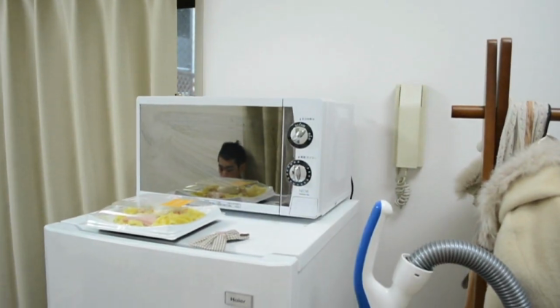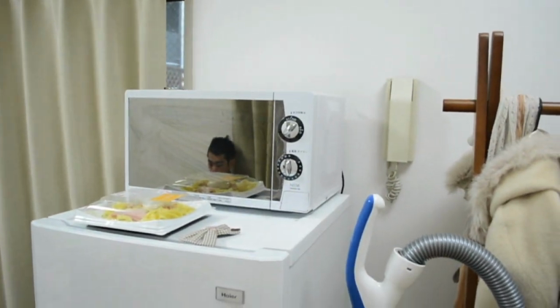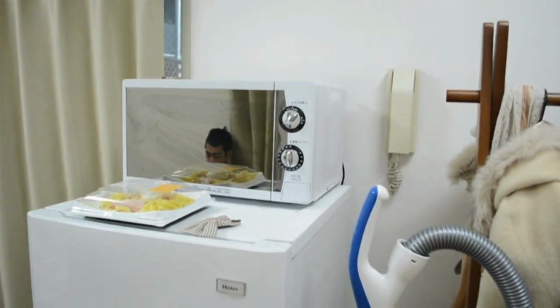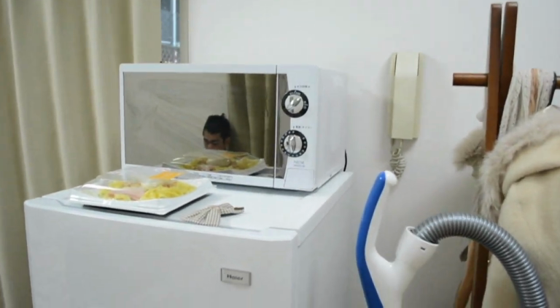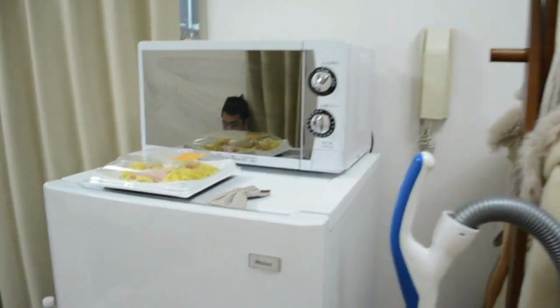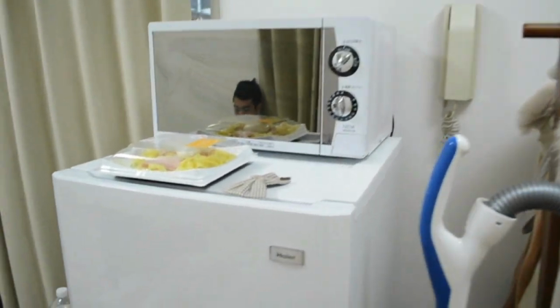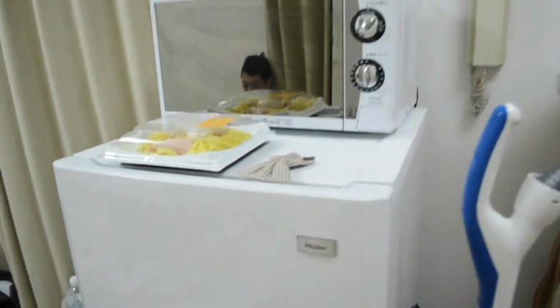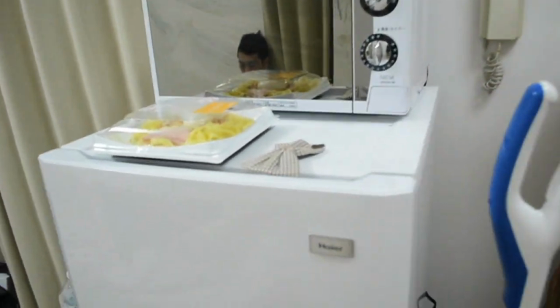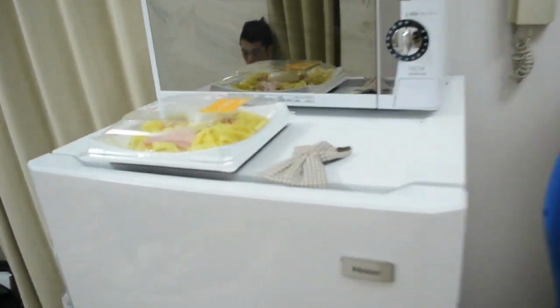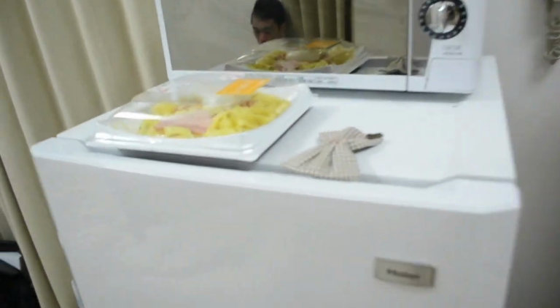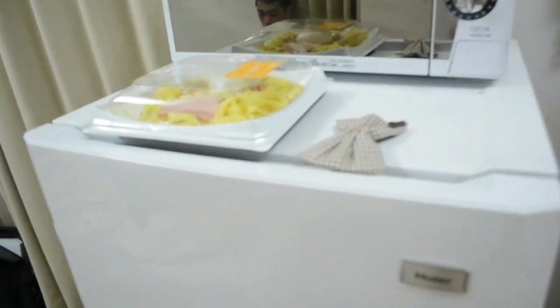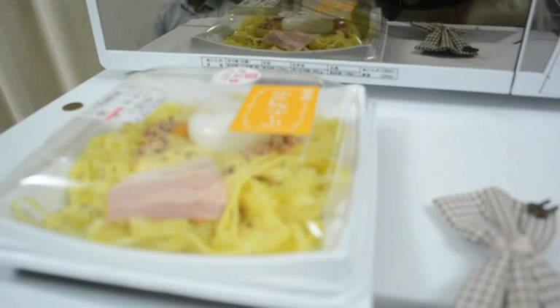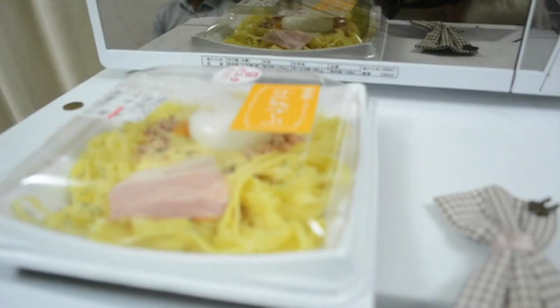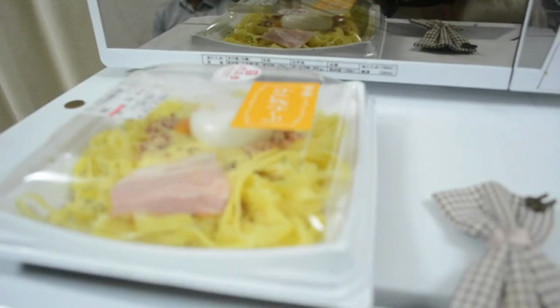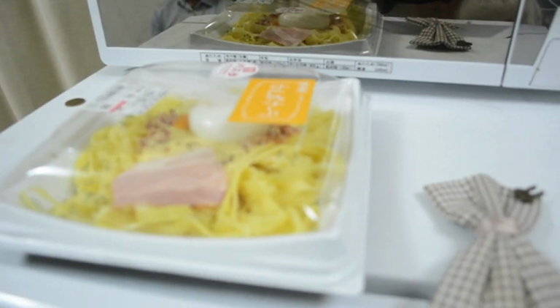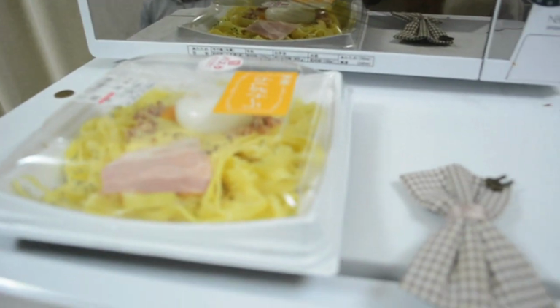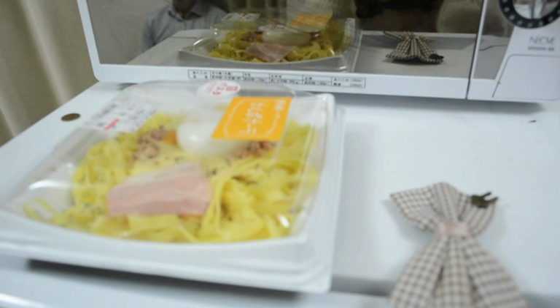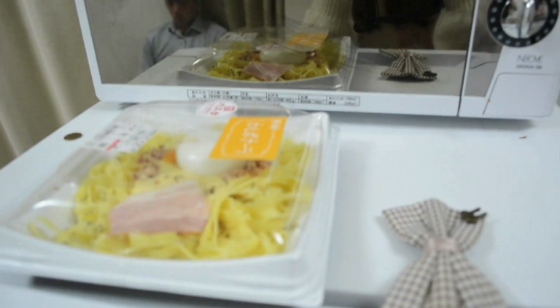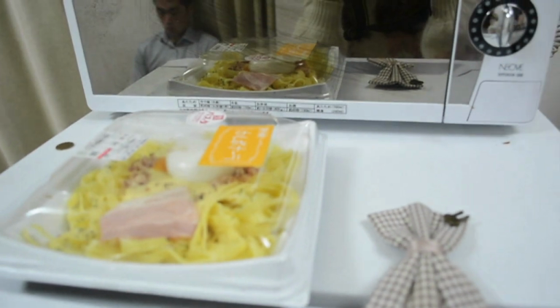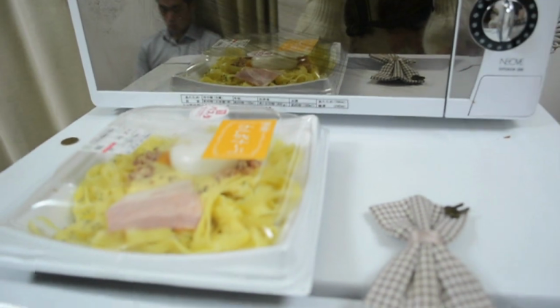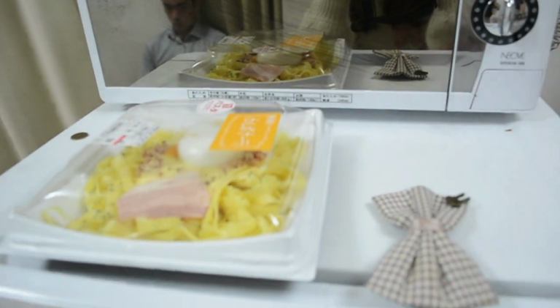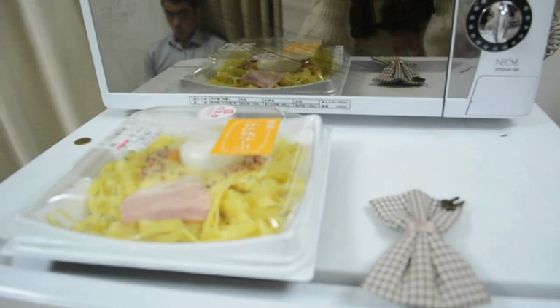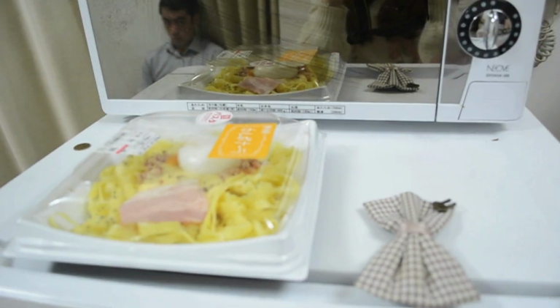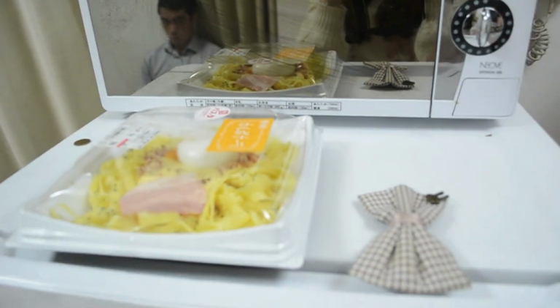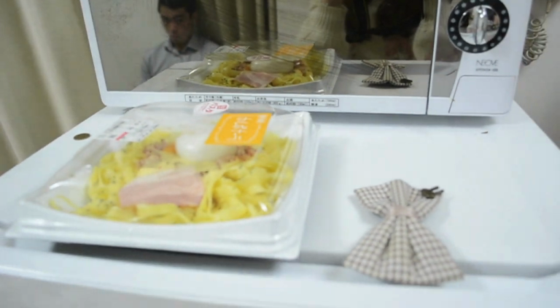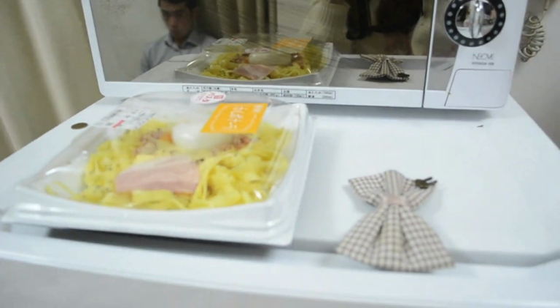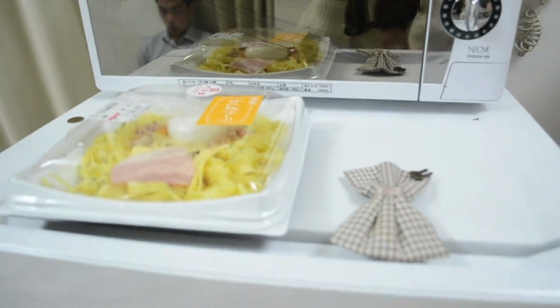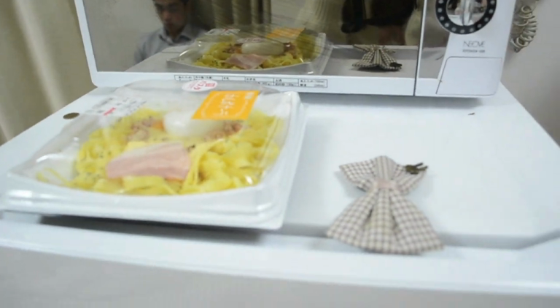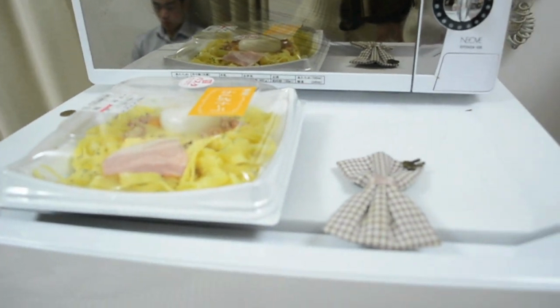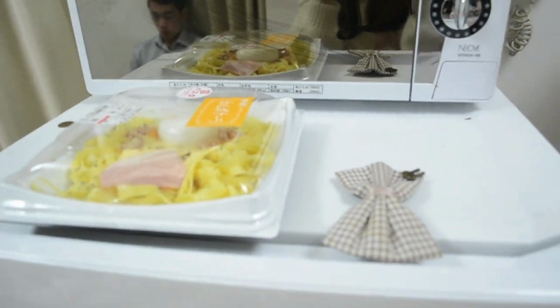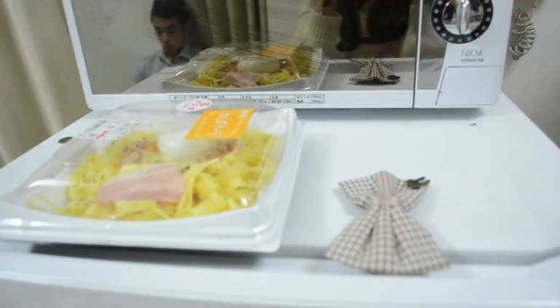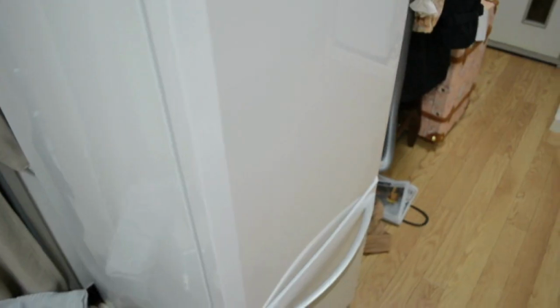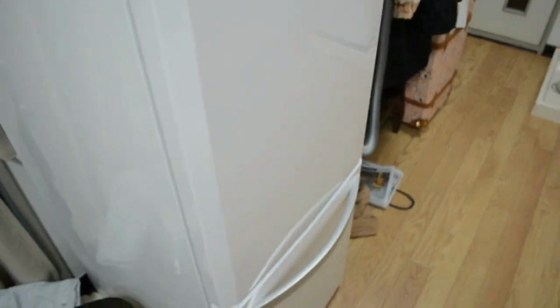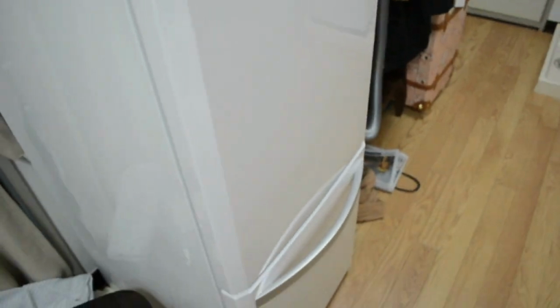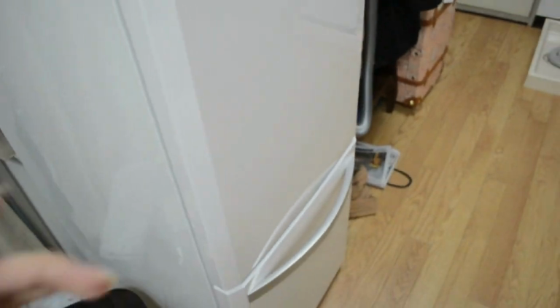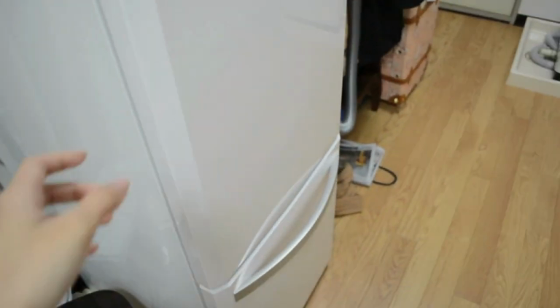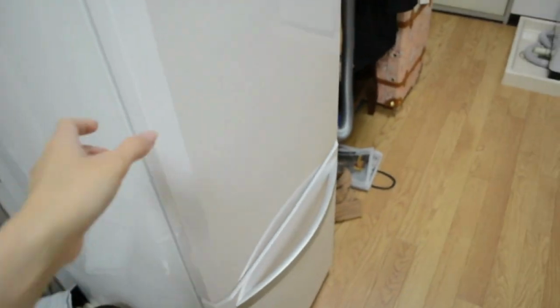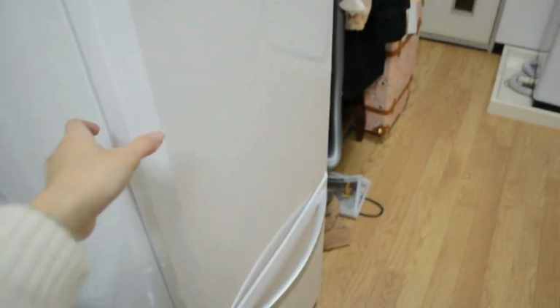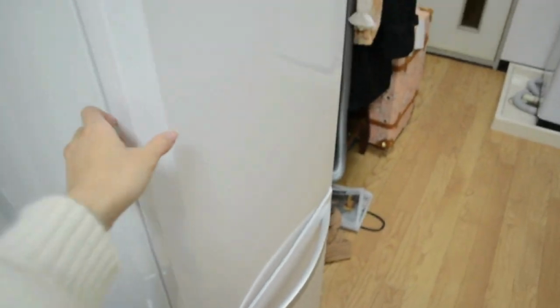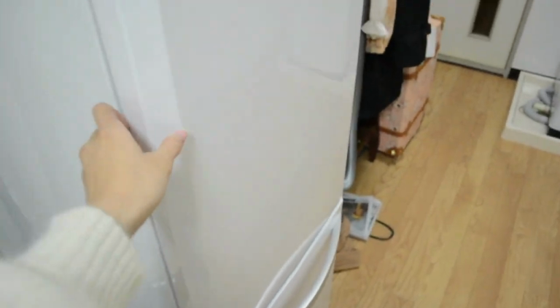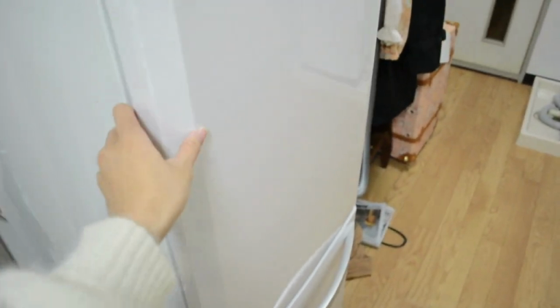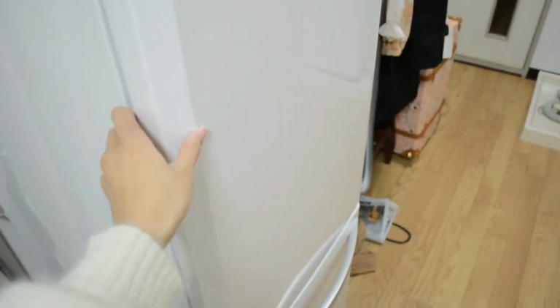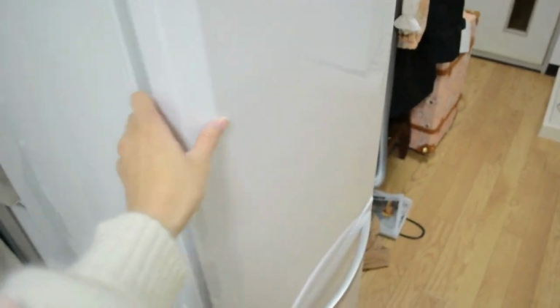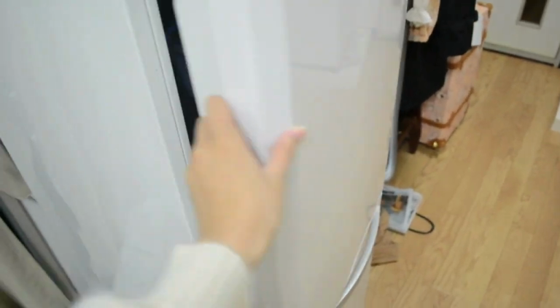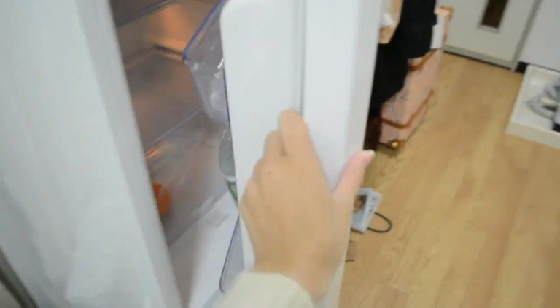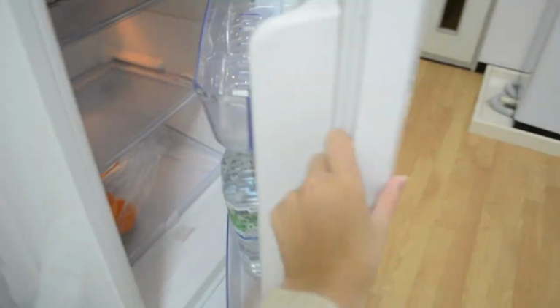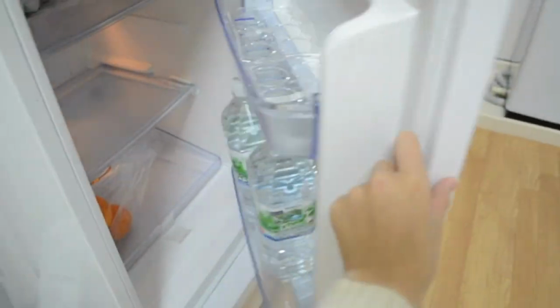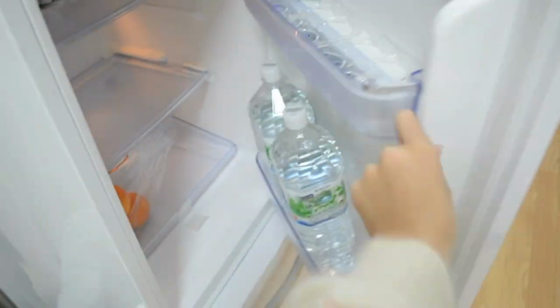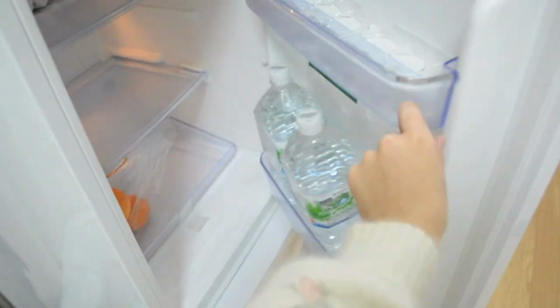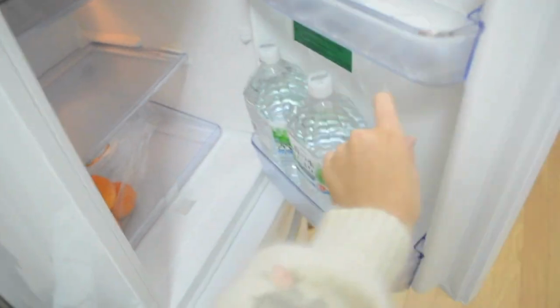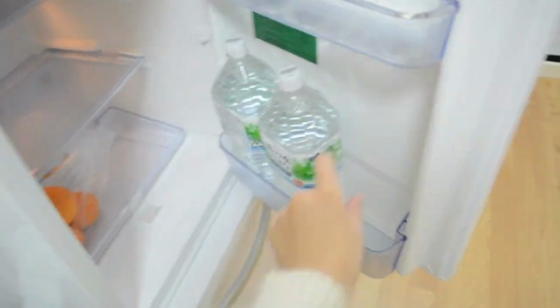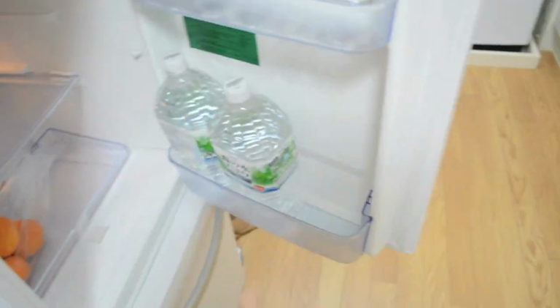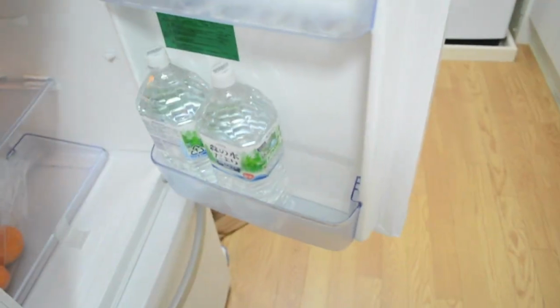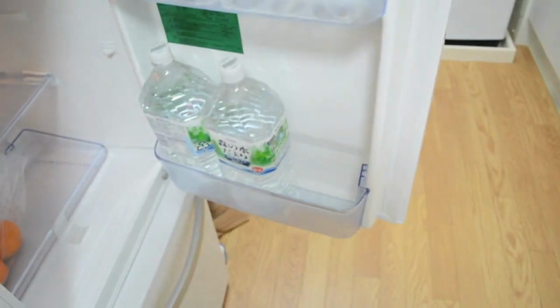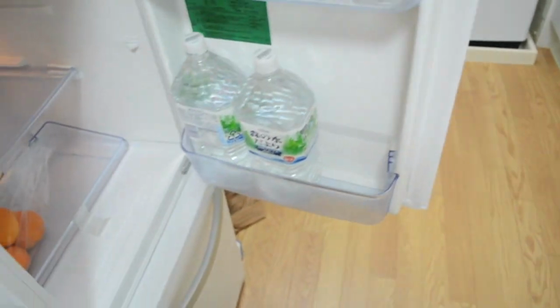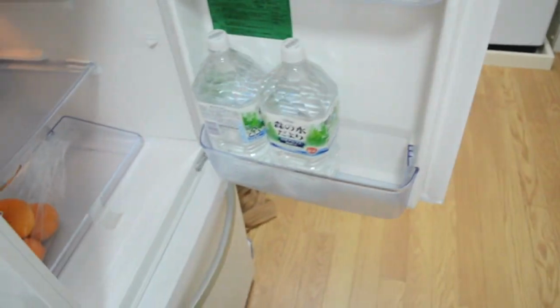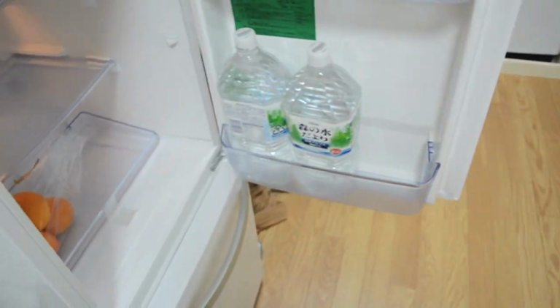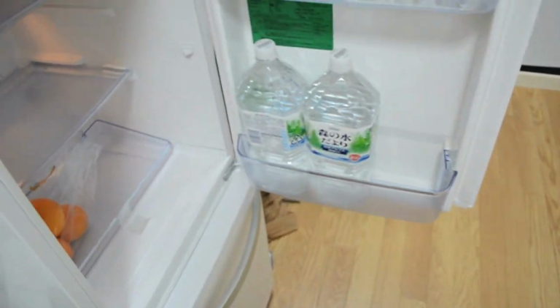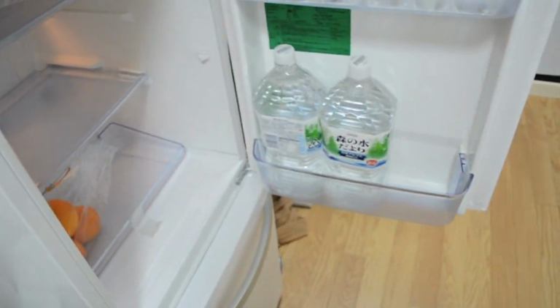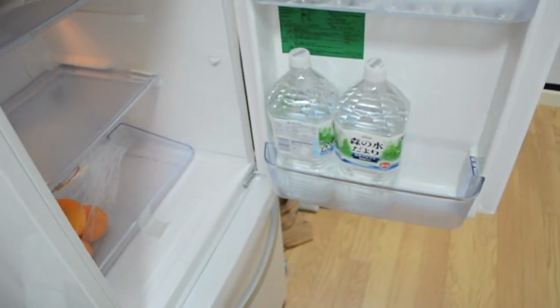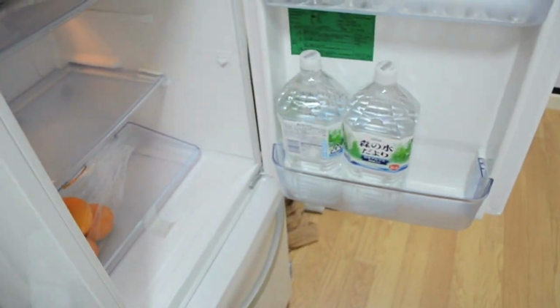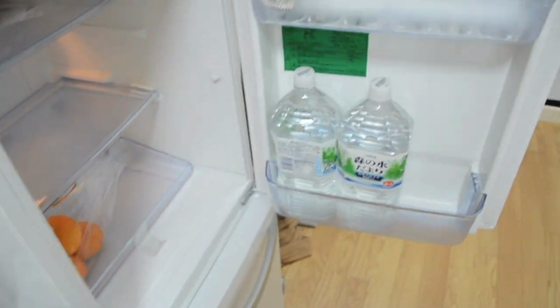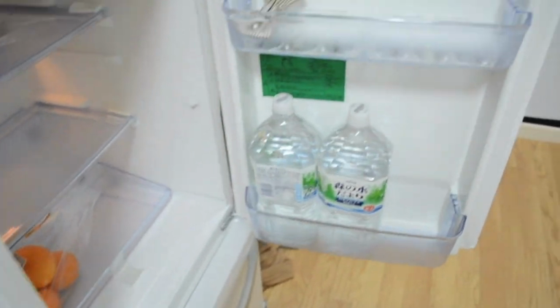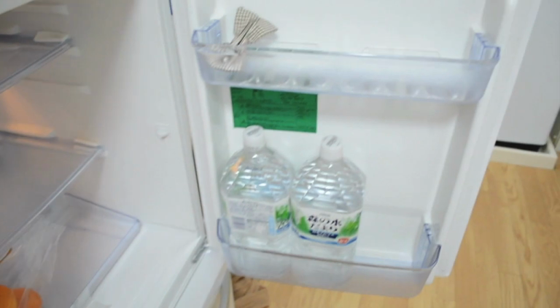Microwave — that's my lunch, haven't eaten it yet. Our fridge, which doesn't really have much in there.